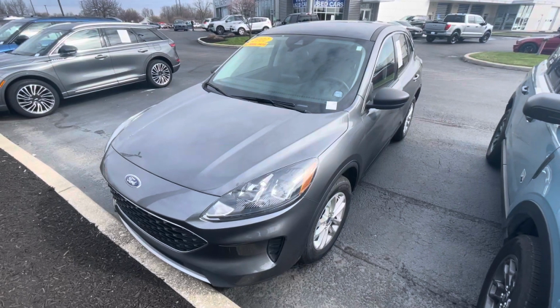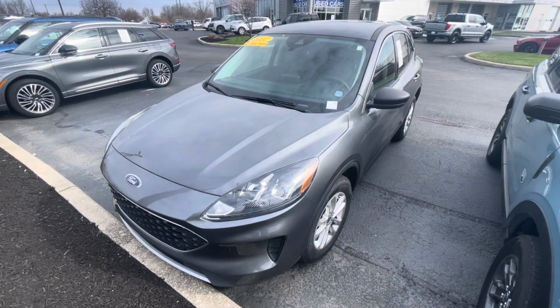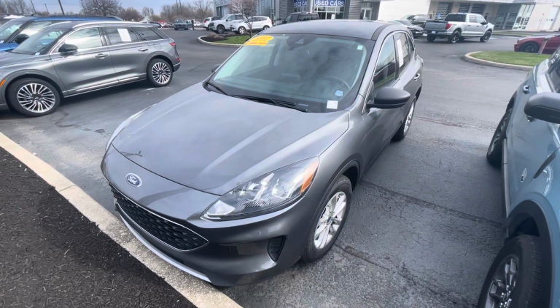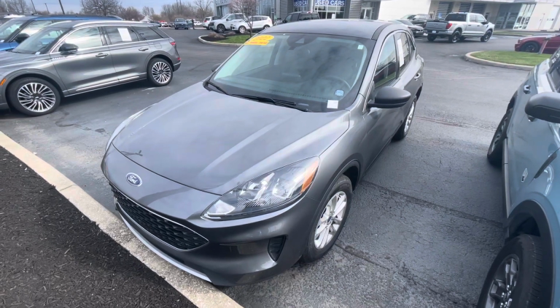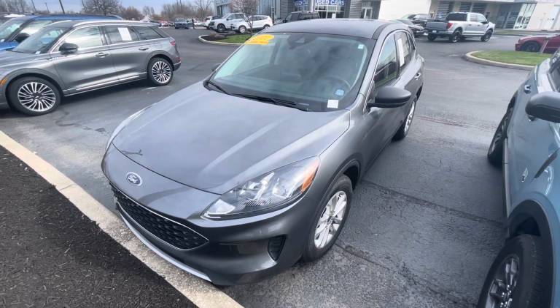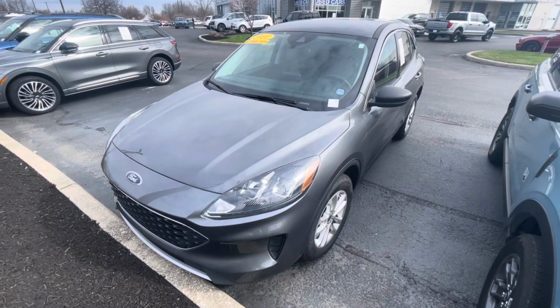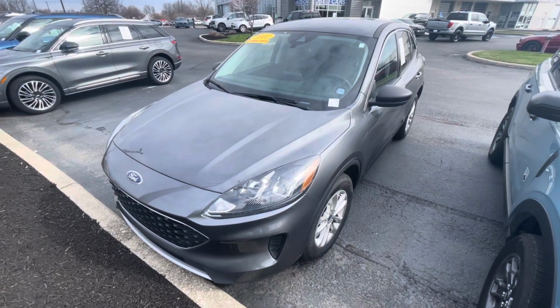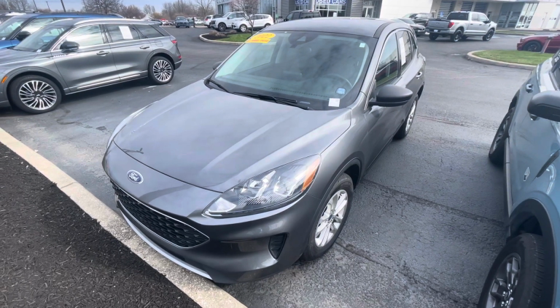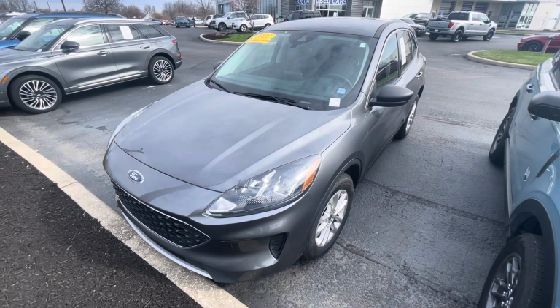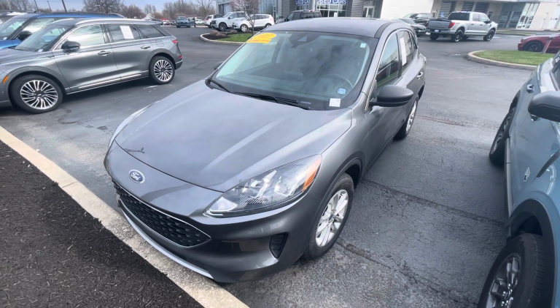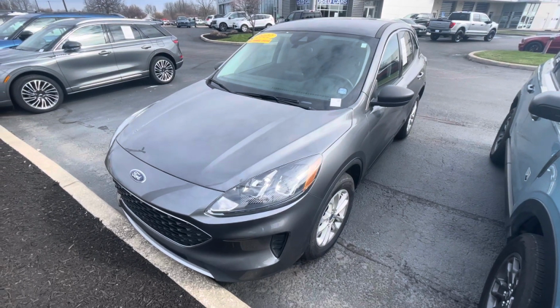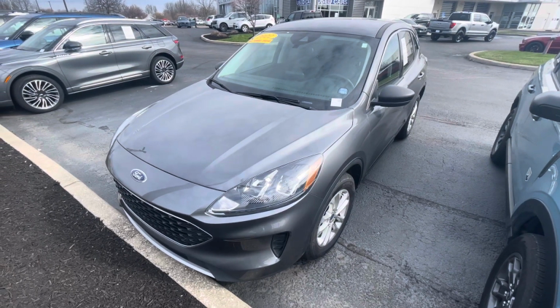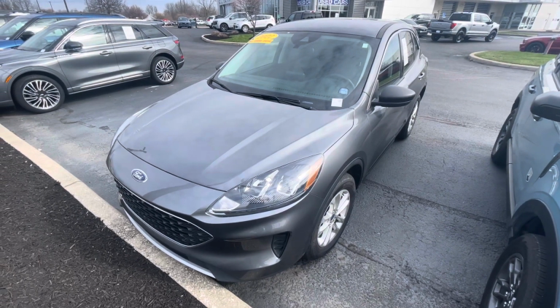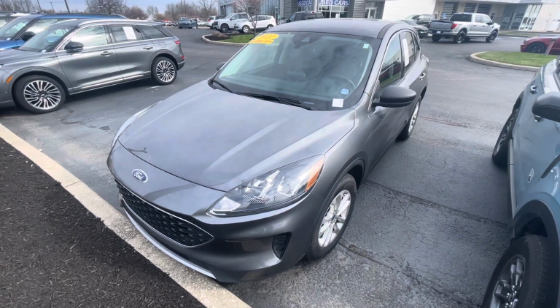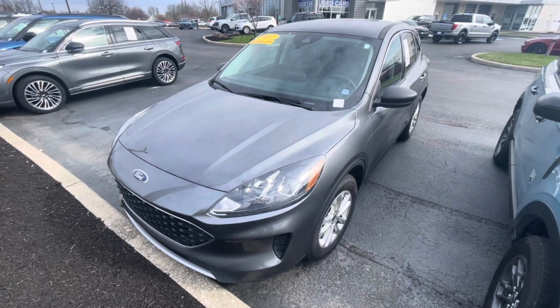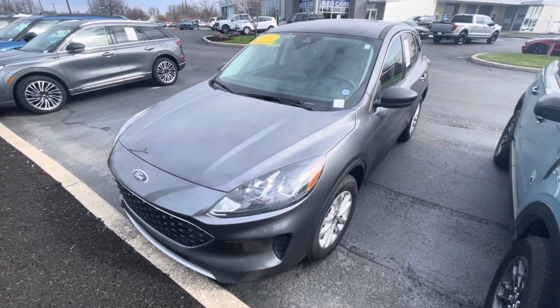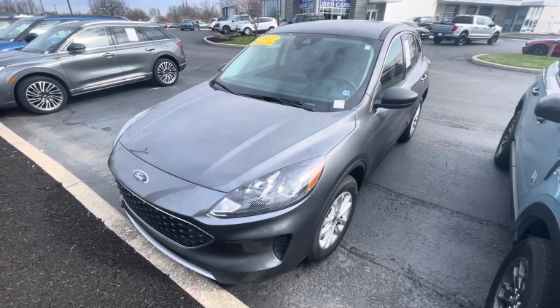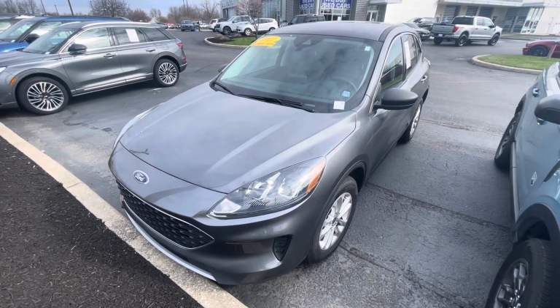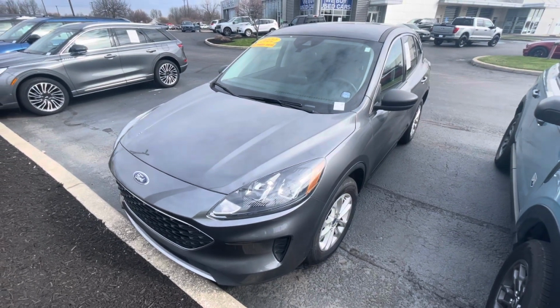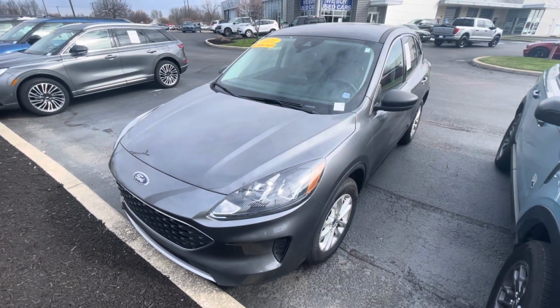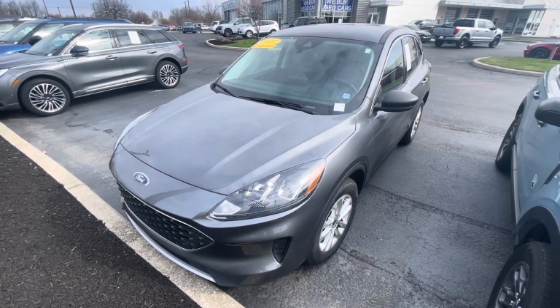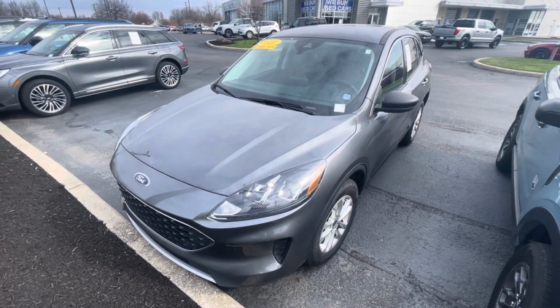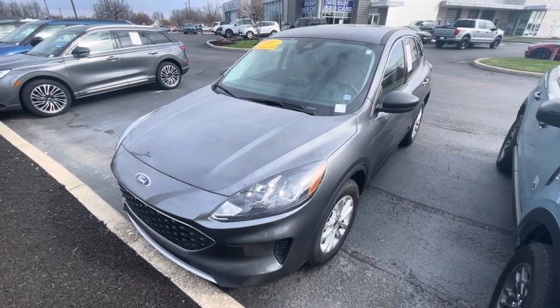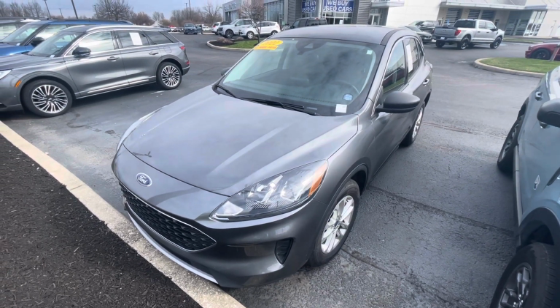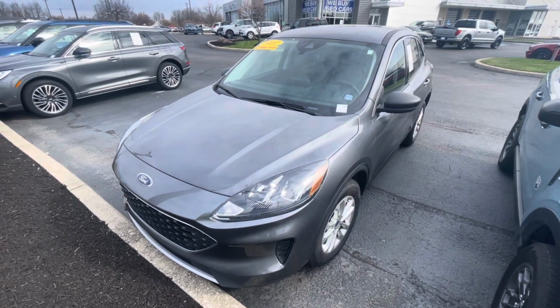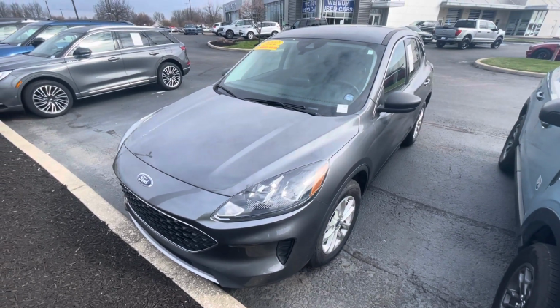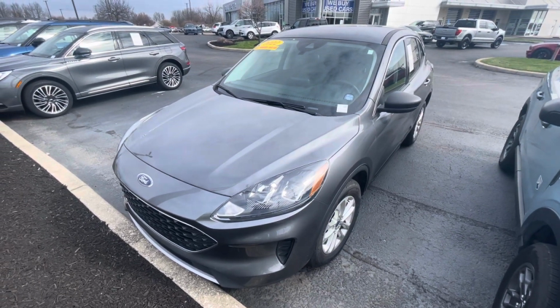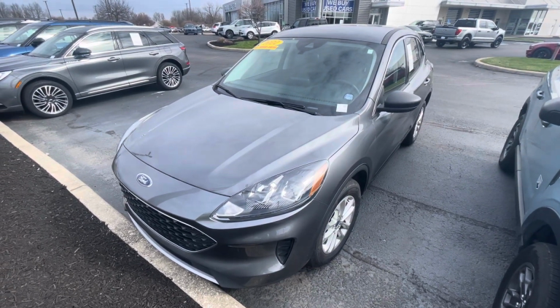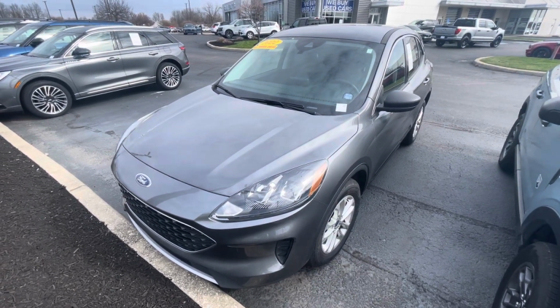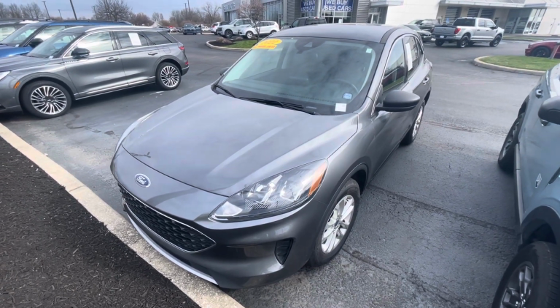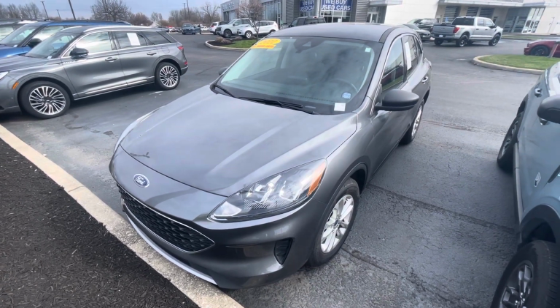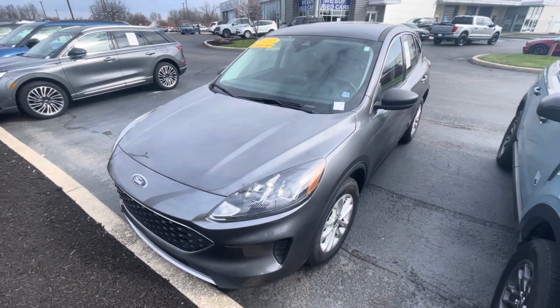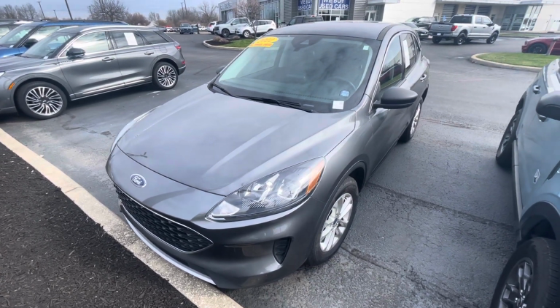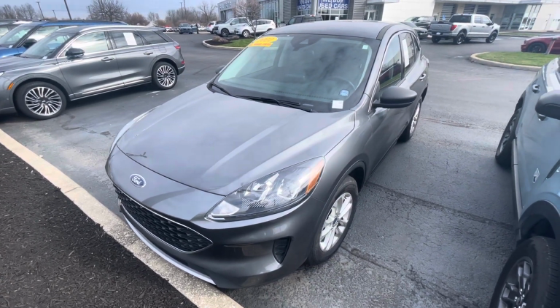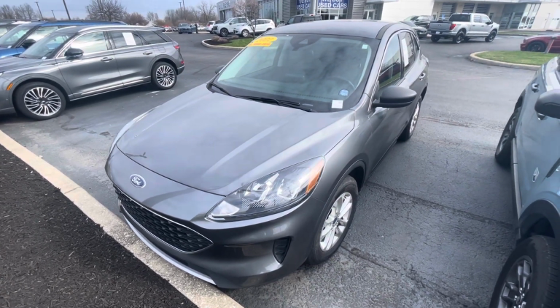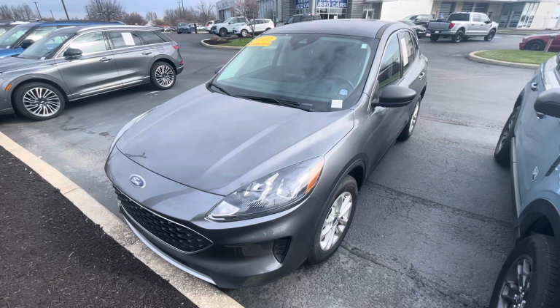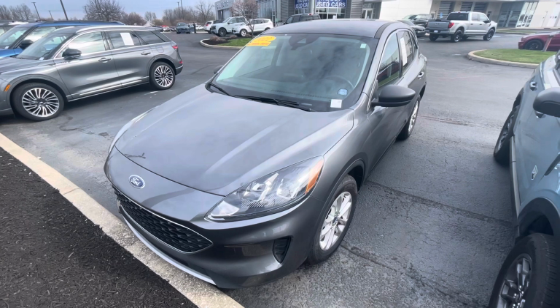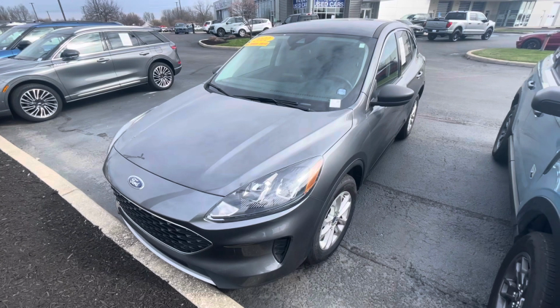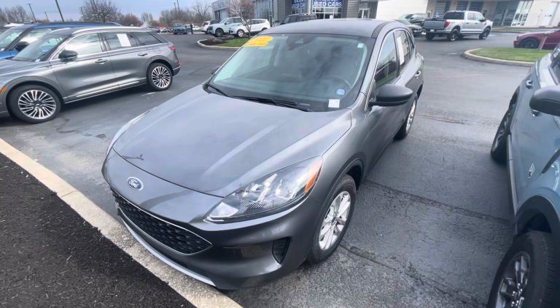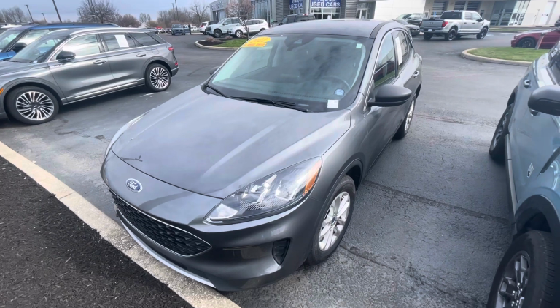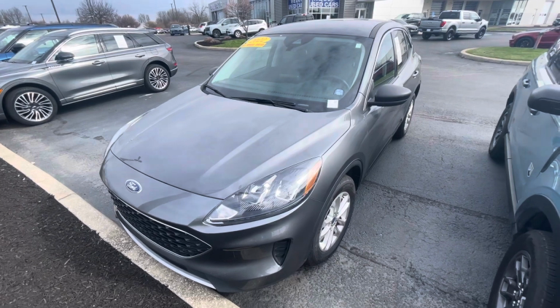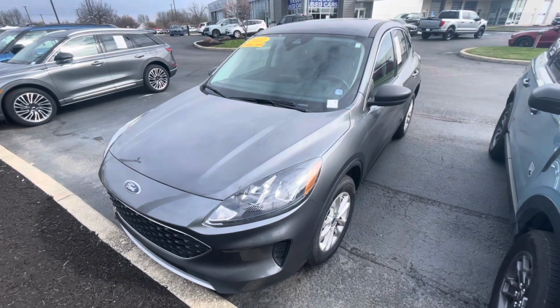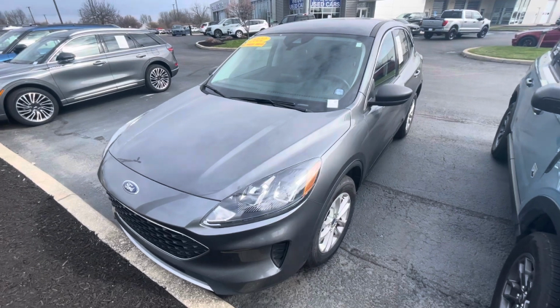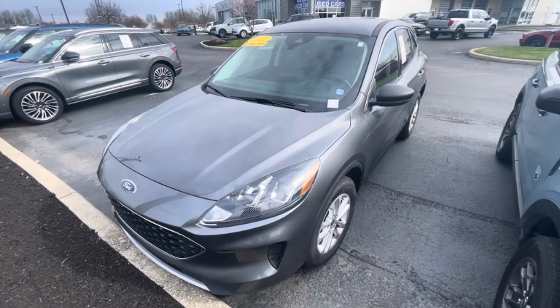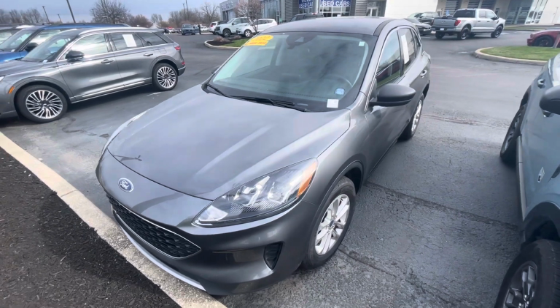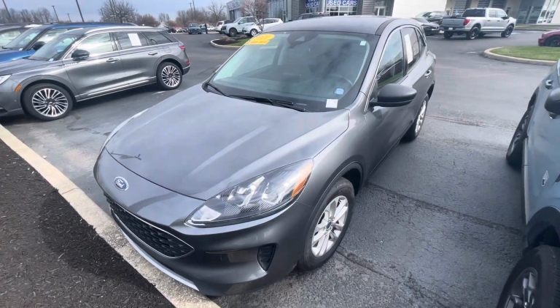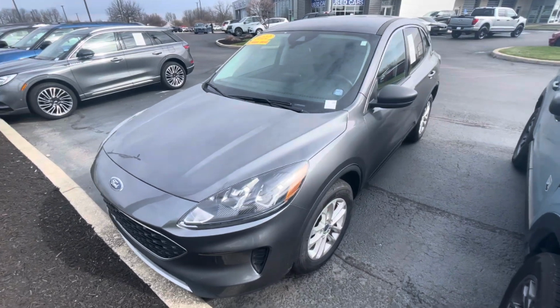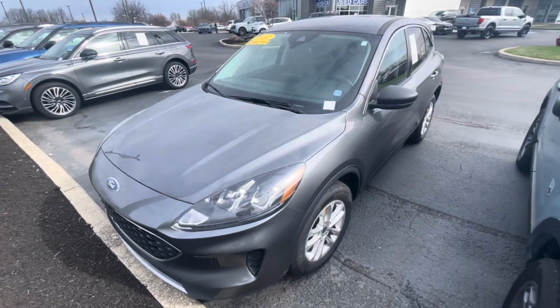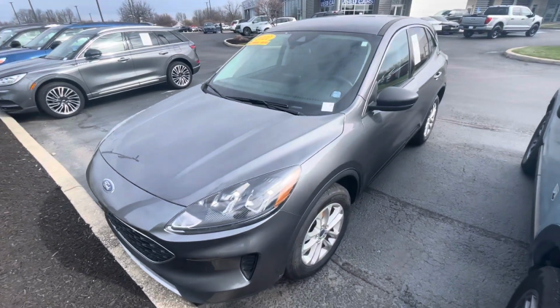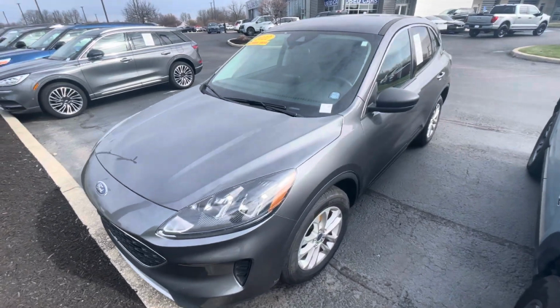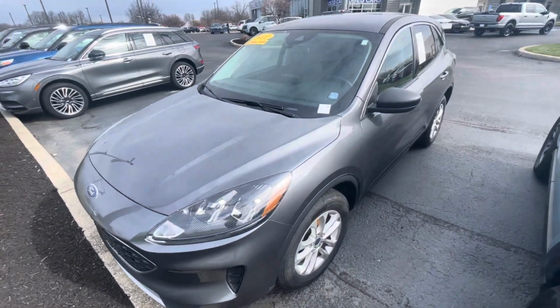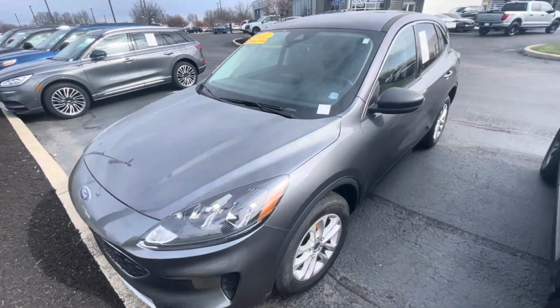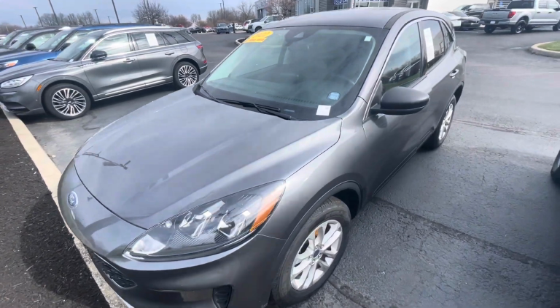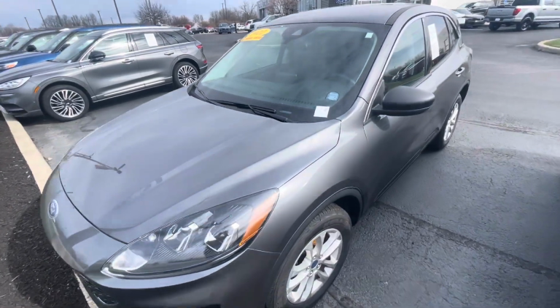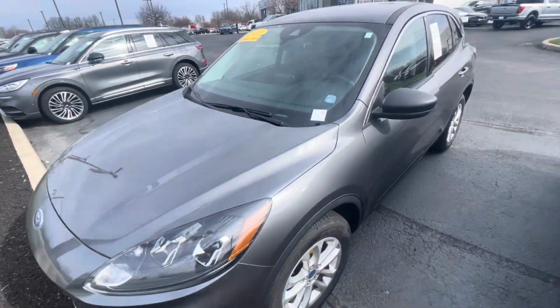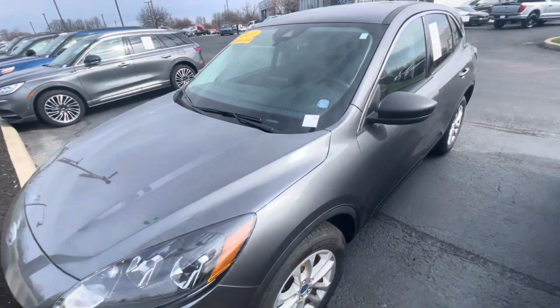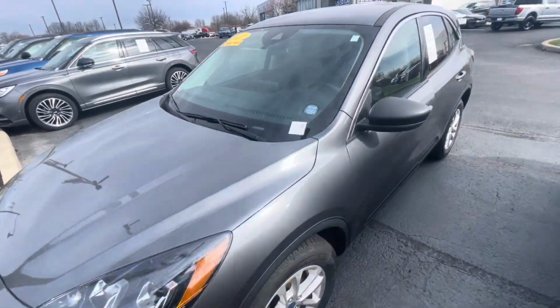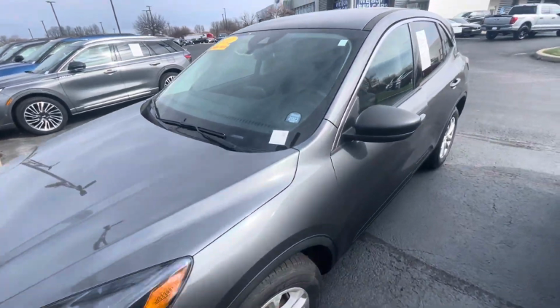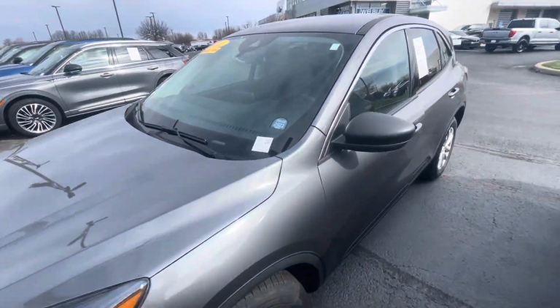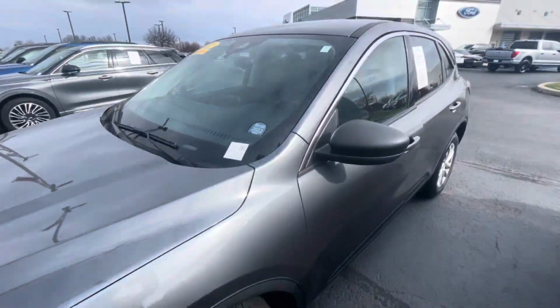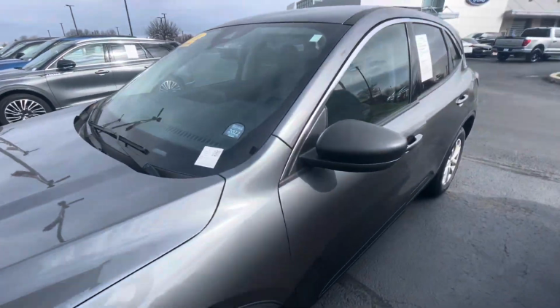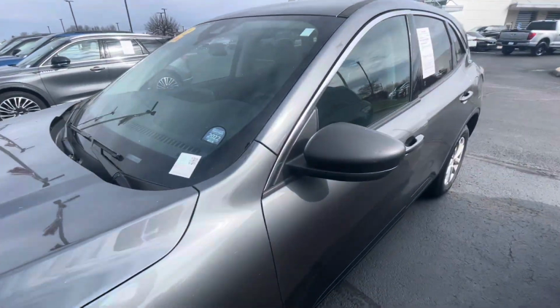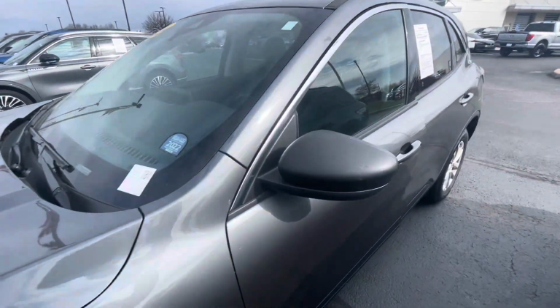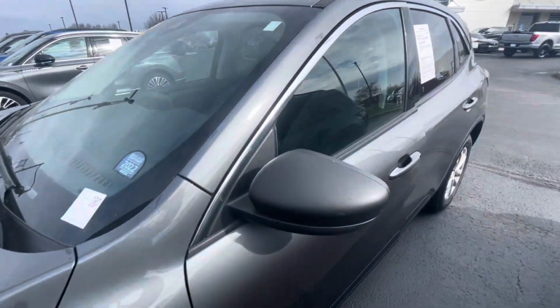Hello, this is Rick with Bill Estes Ford, and this is the look of the 2022 Escape you expressed interest in. I'm going to do a quick walk-around video of the car for you.